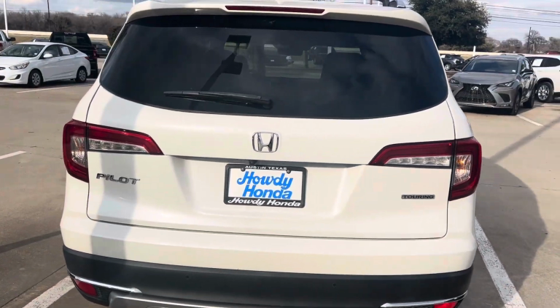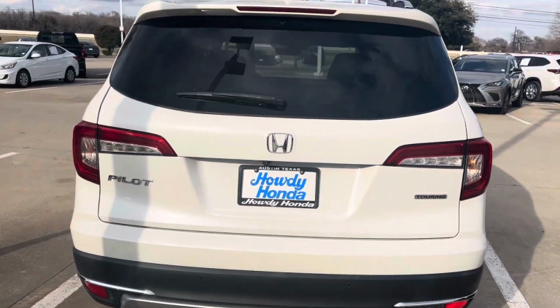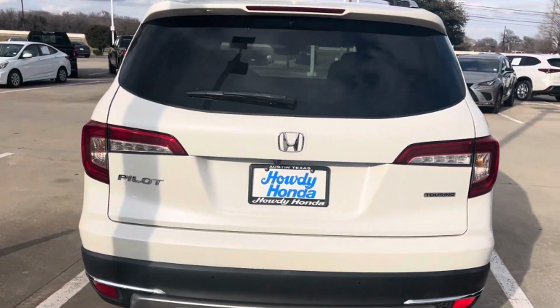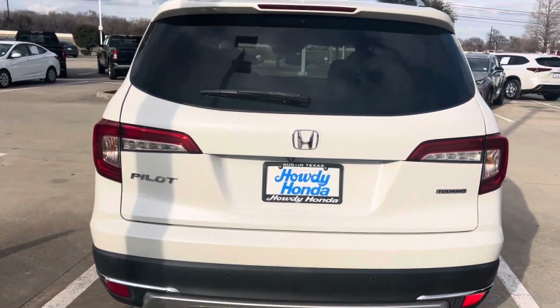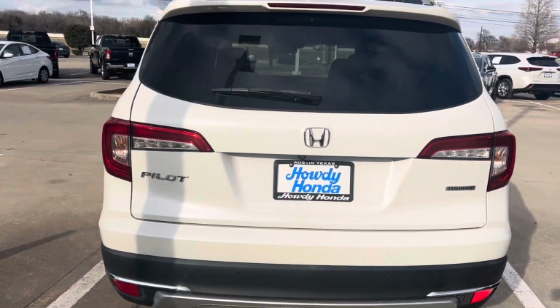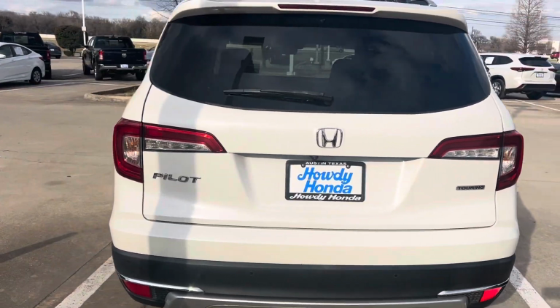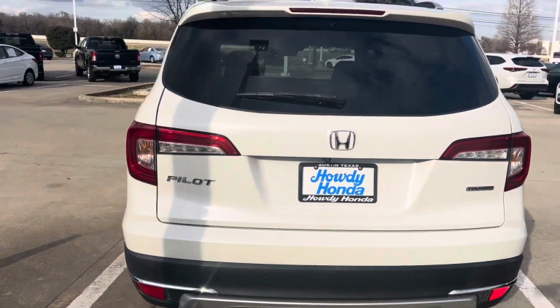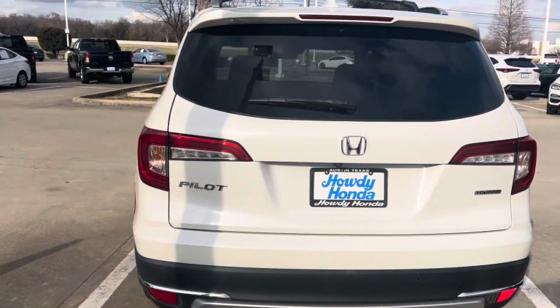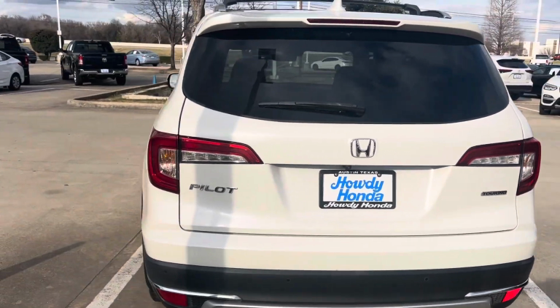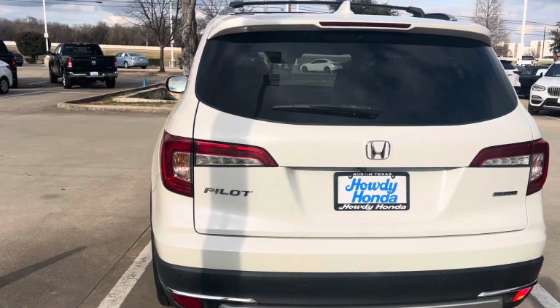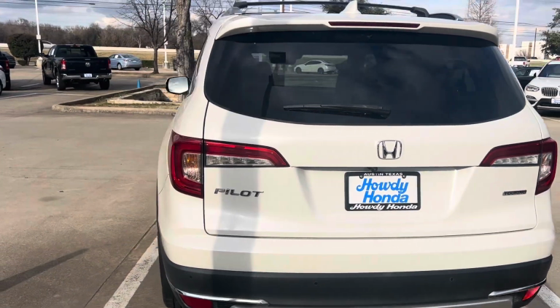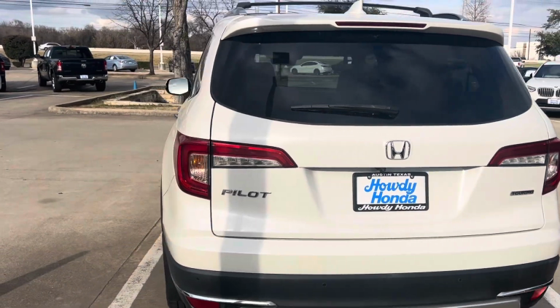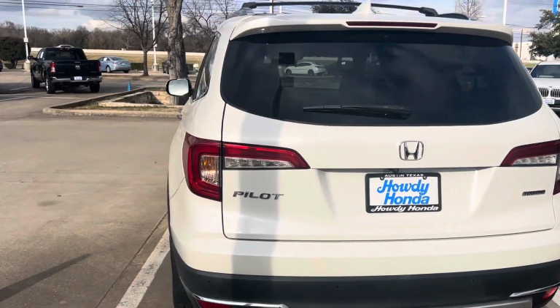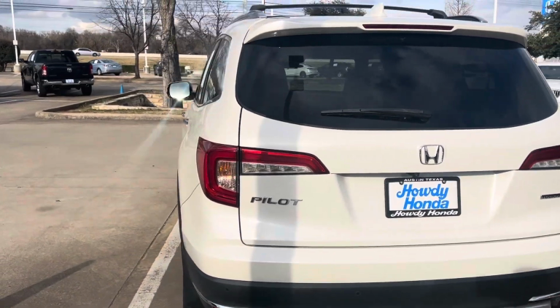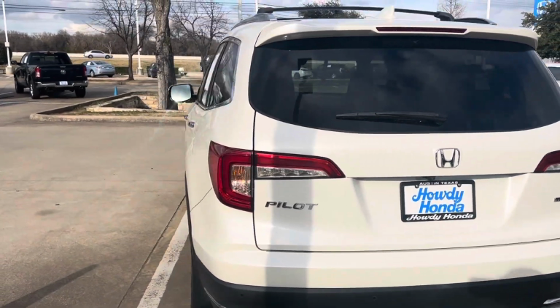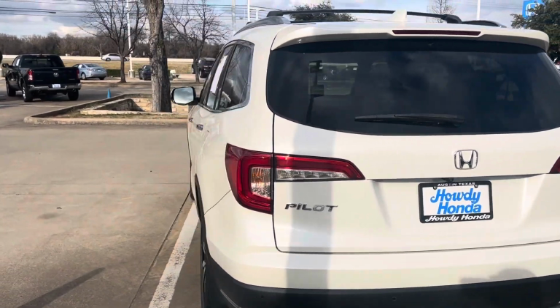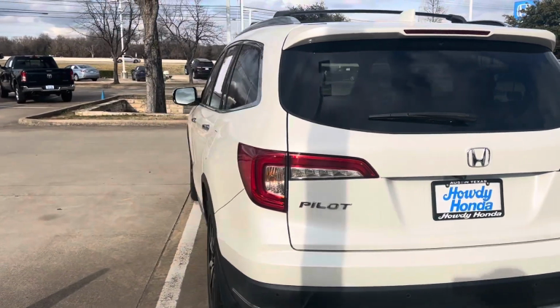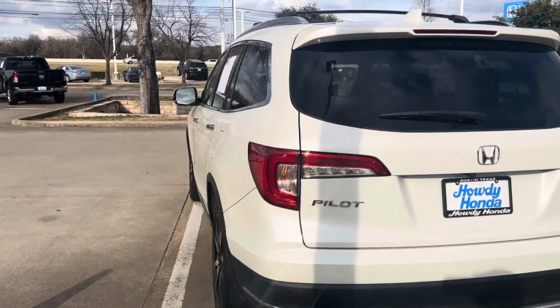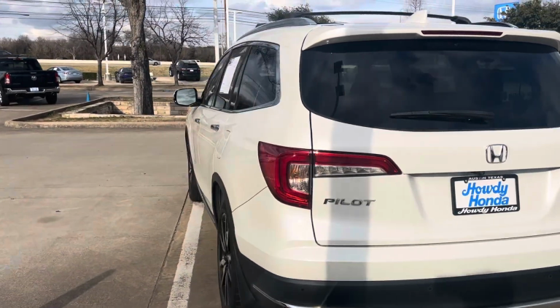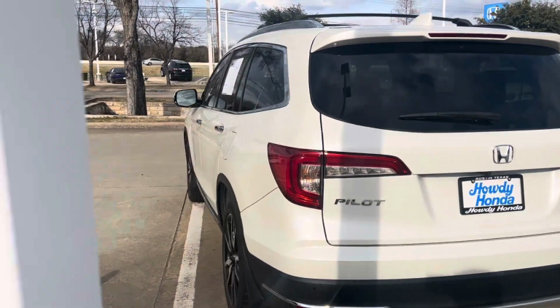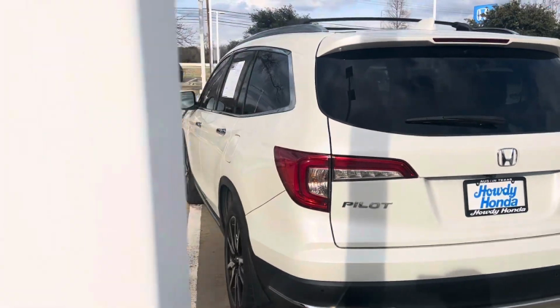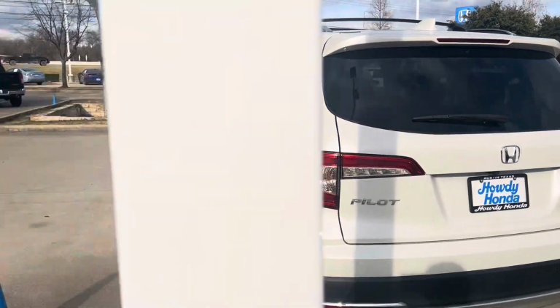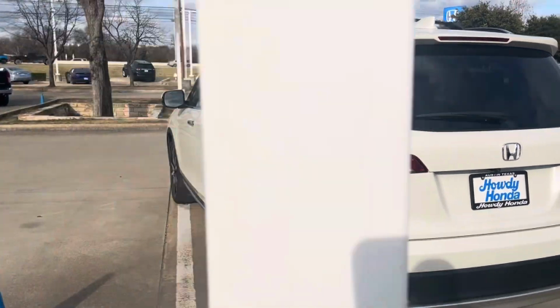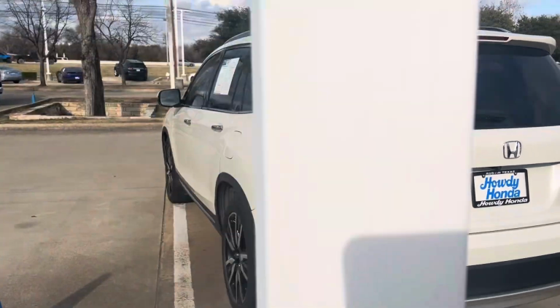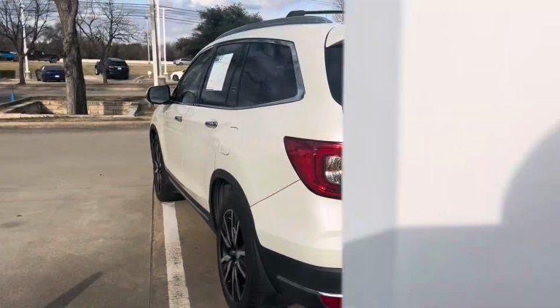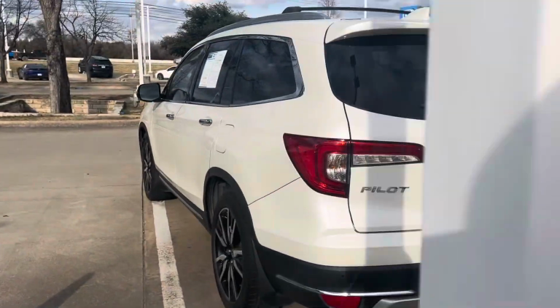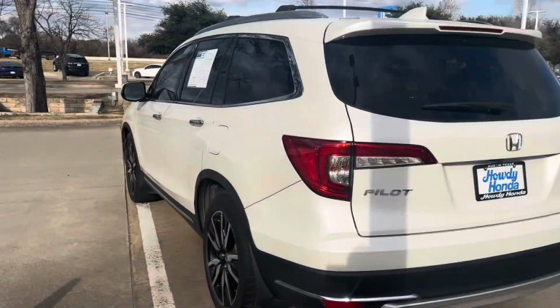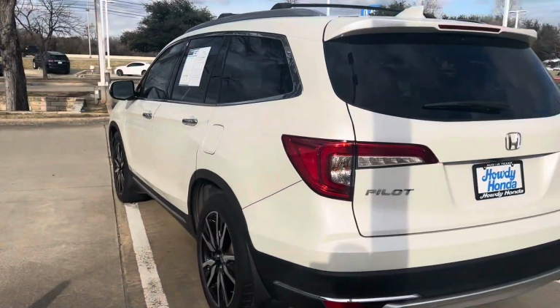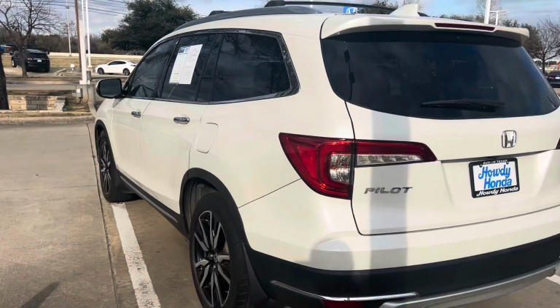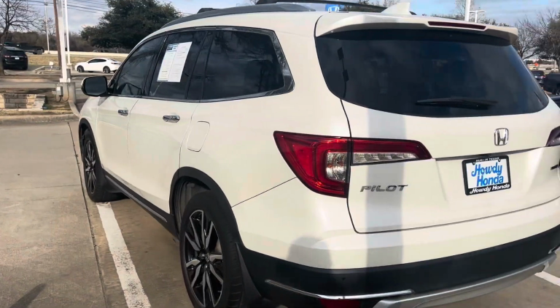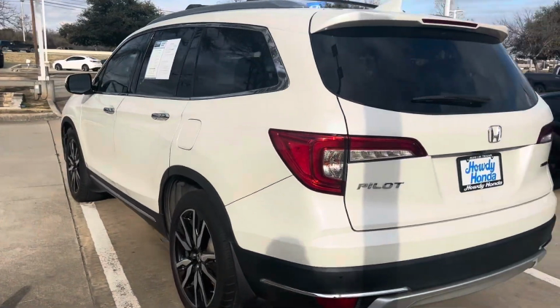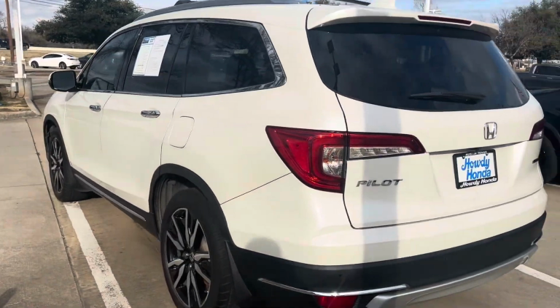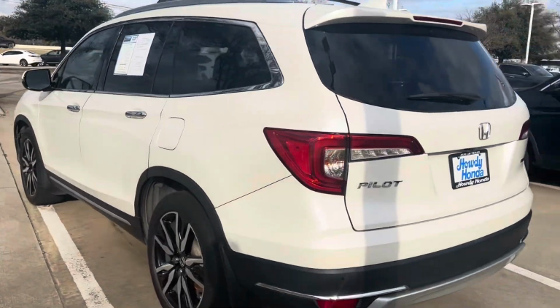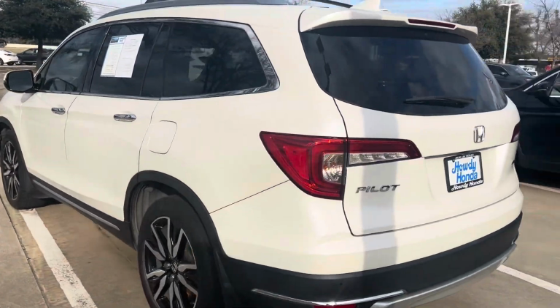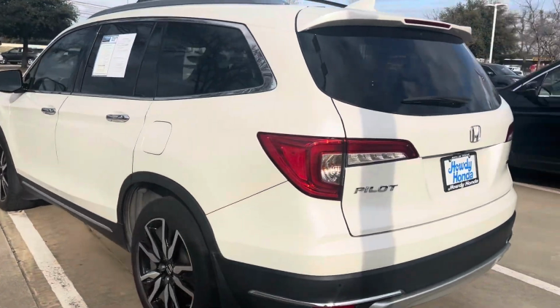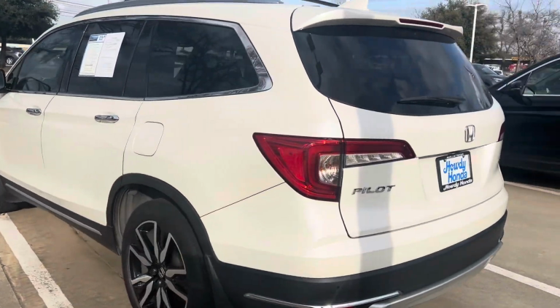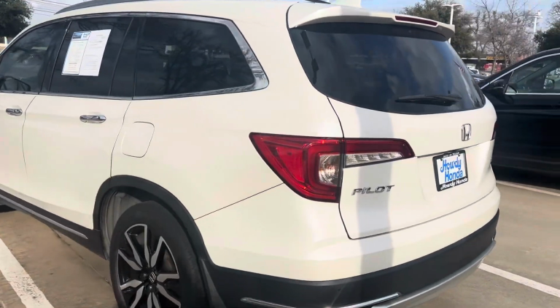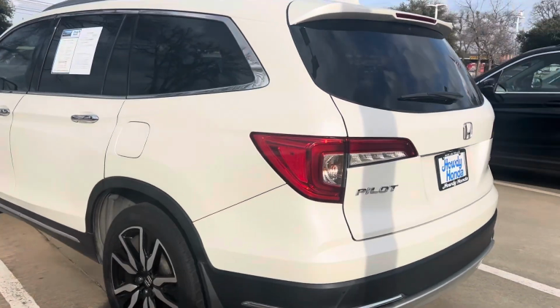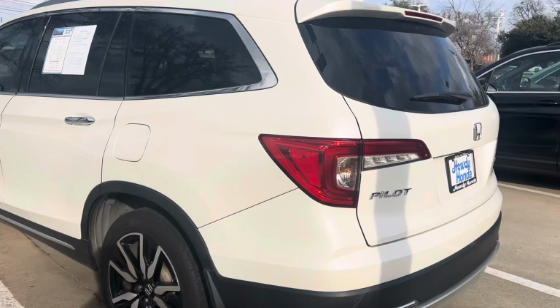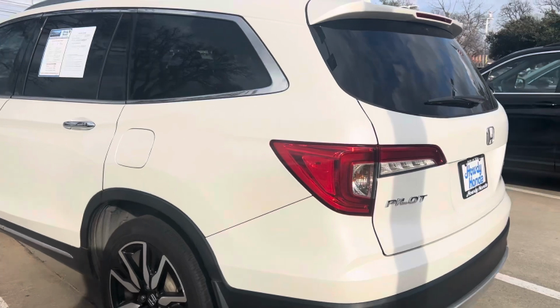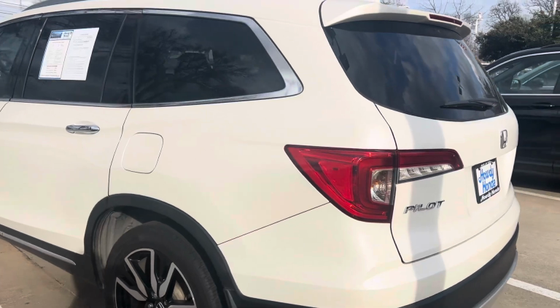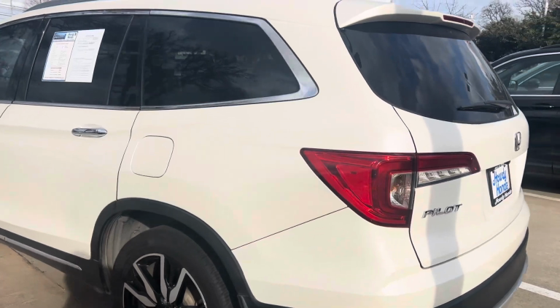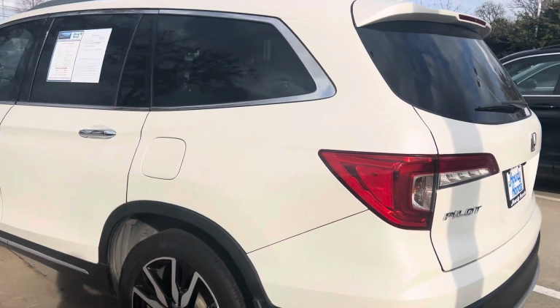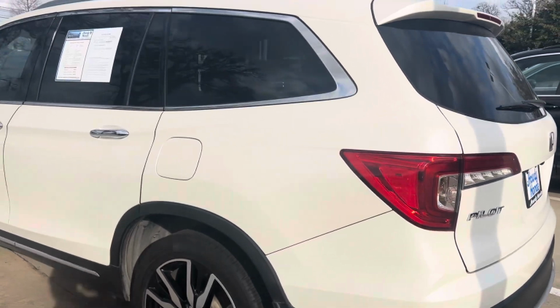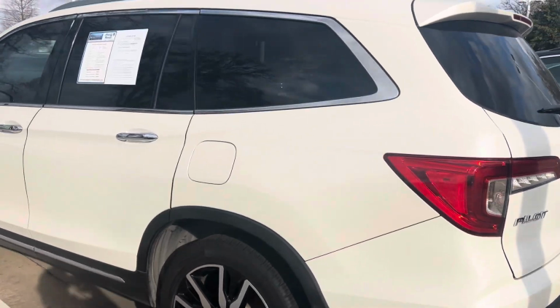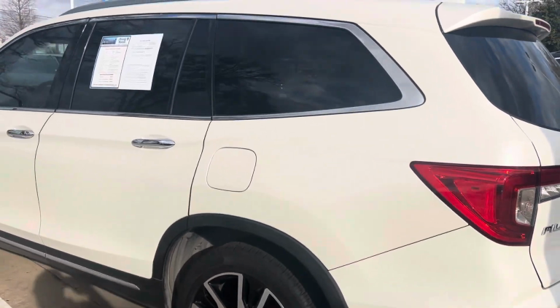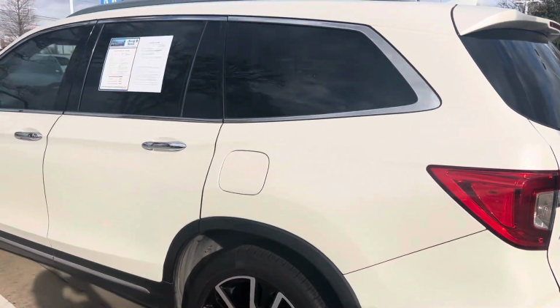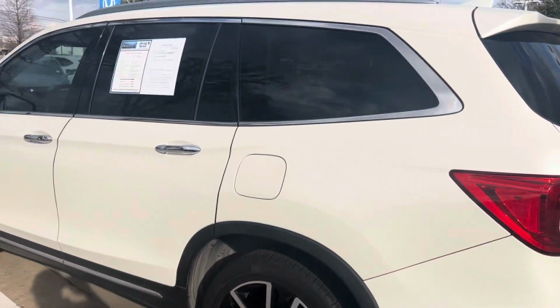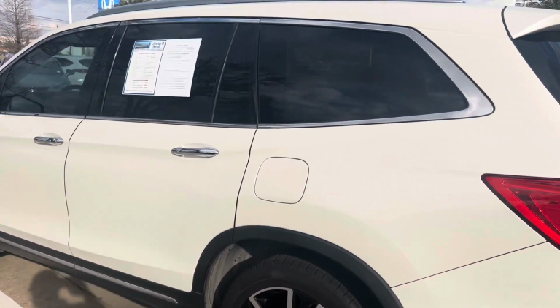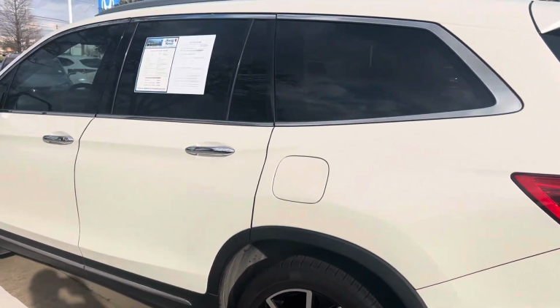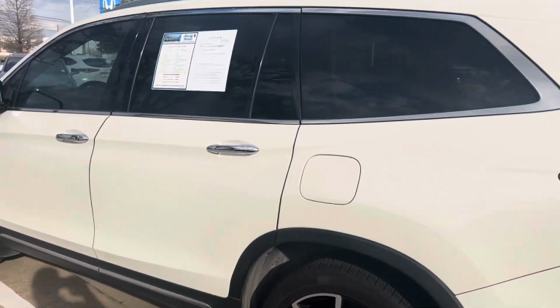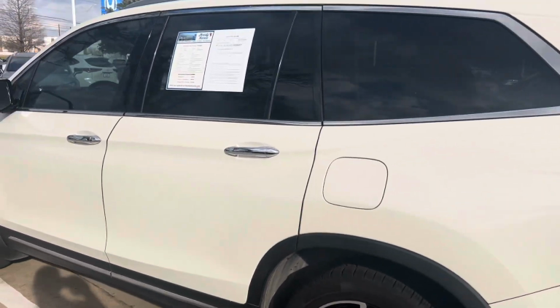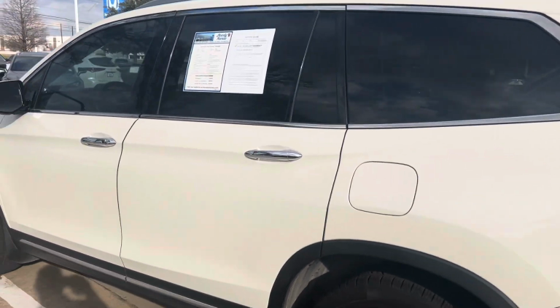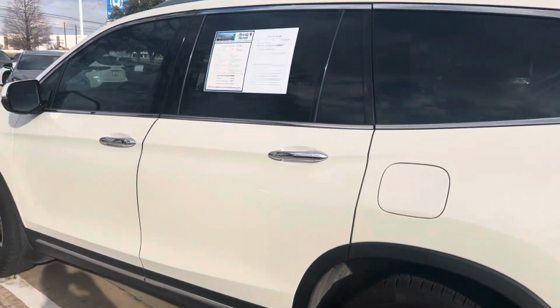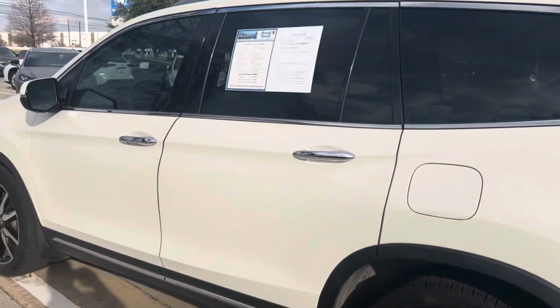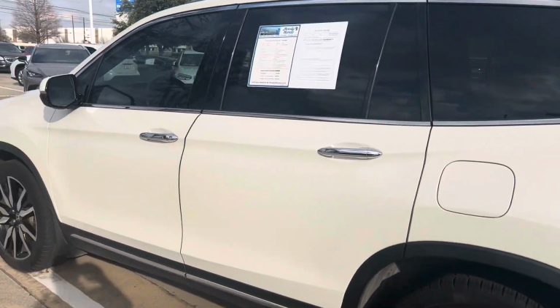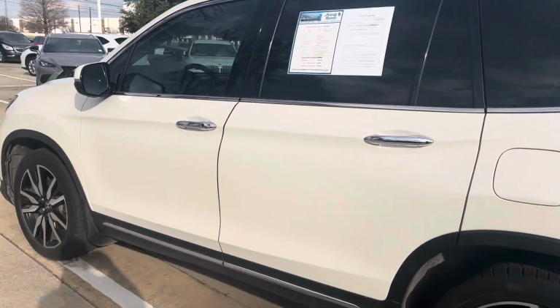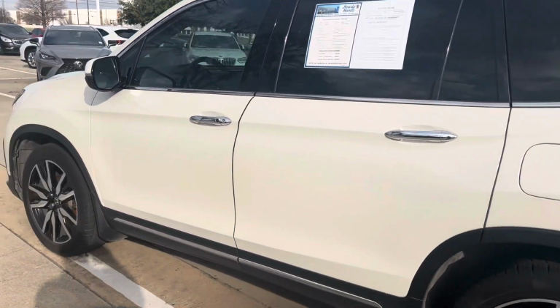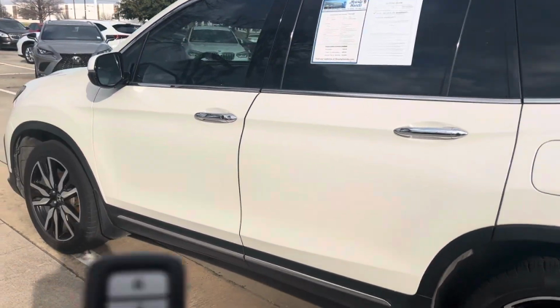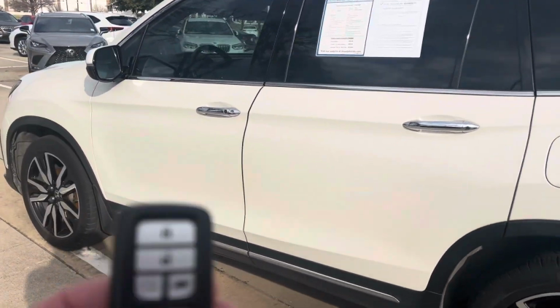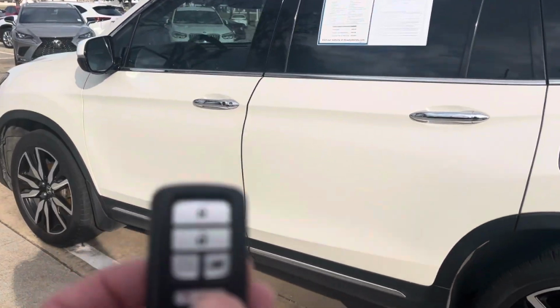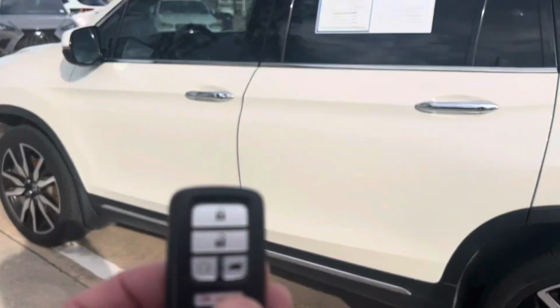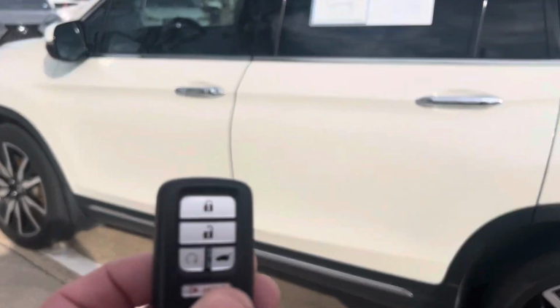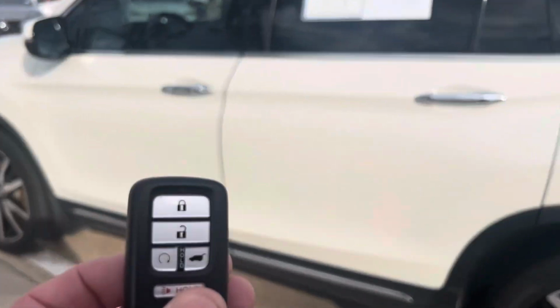It's got the power tailgate, it's got hands-free, it's got remote start.